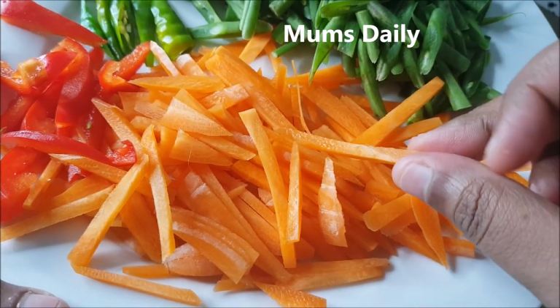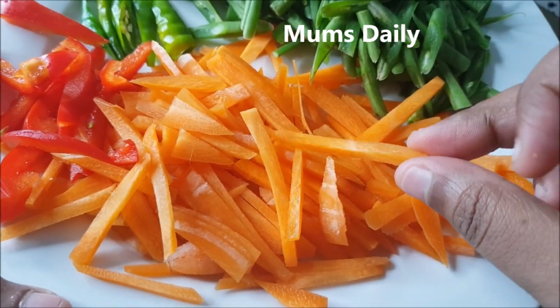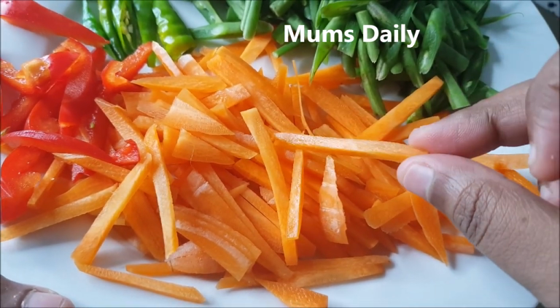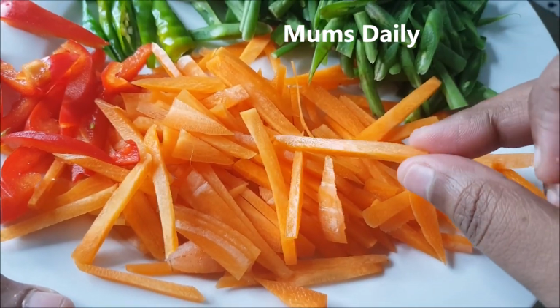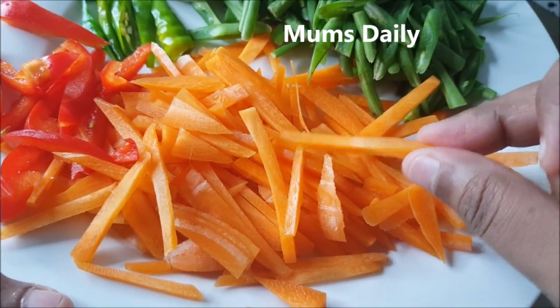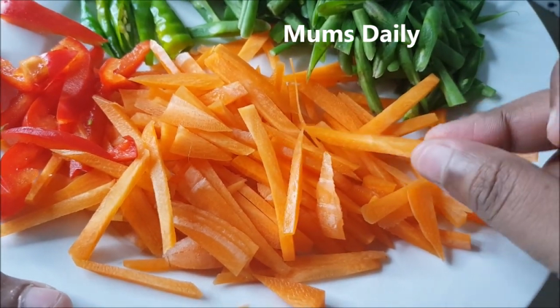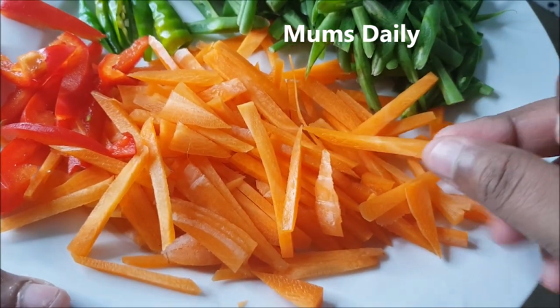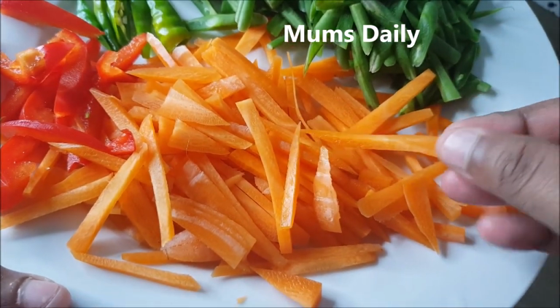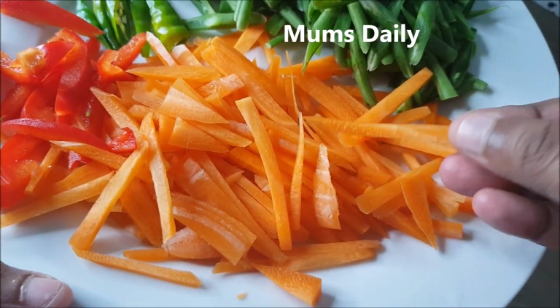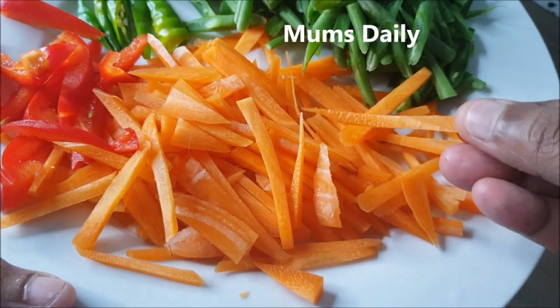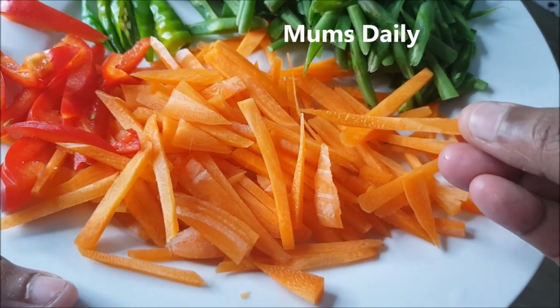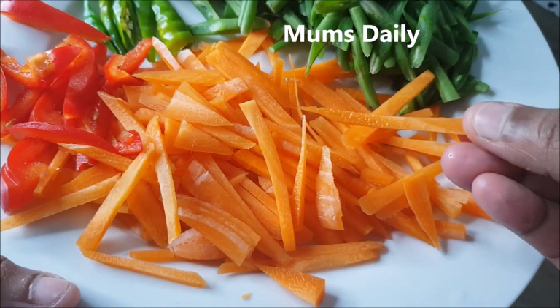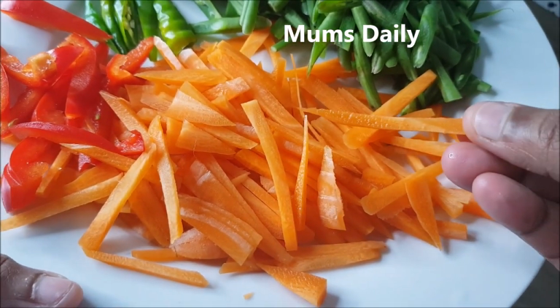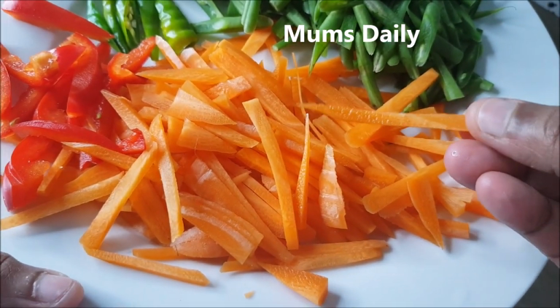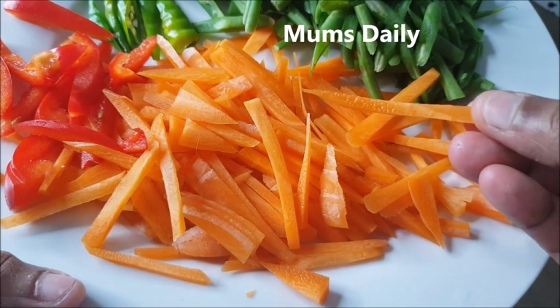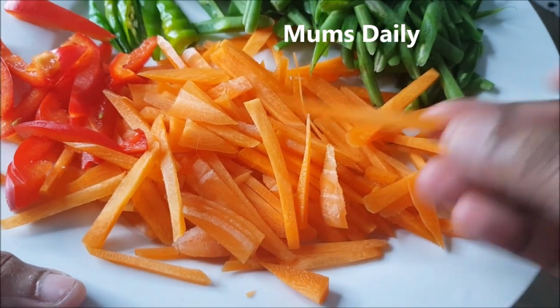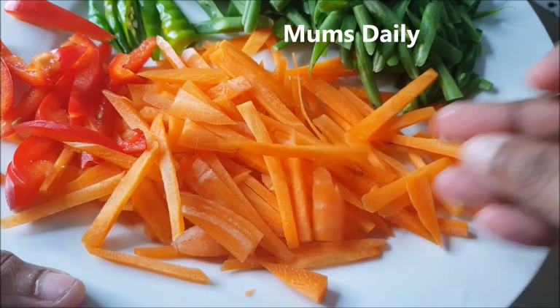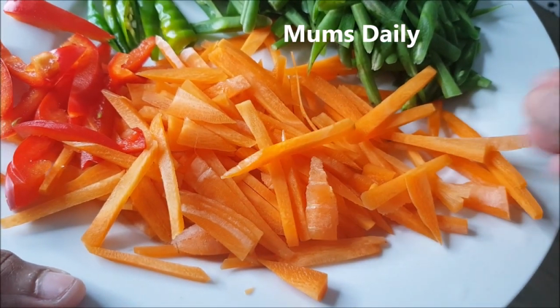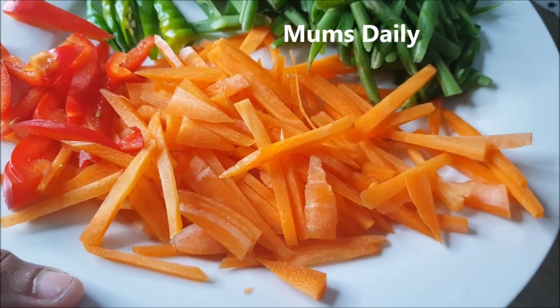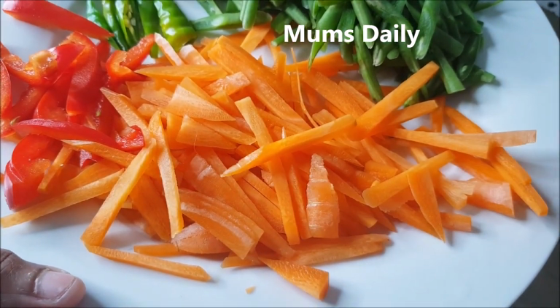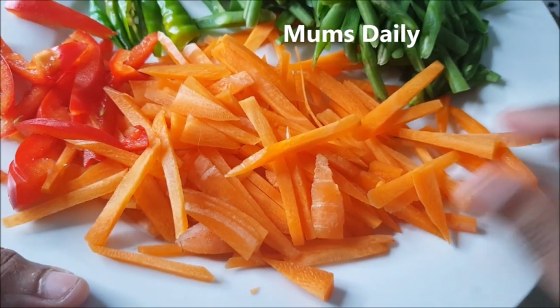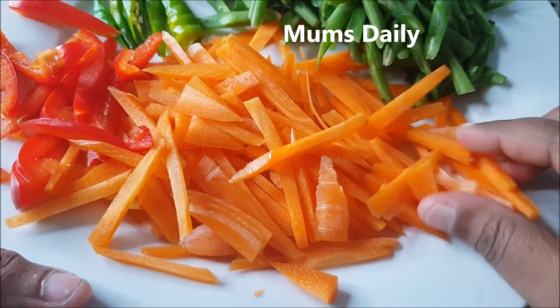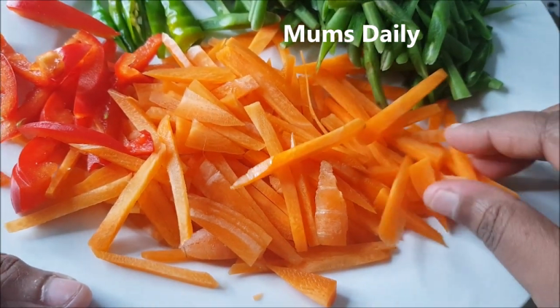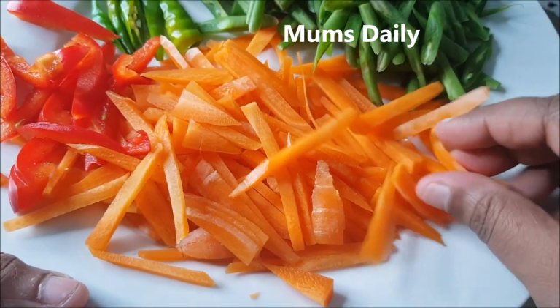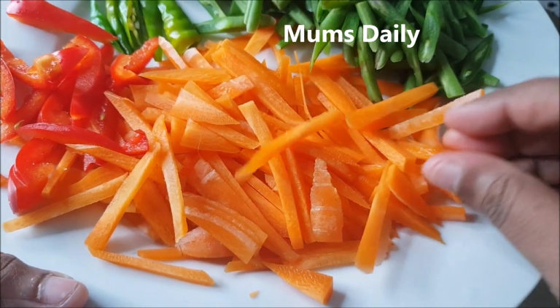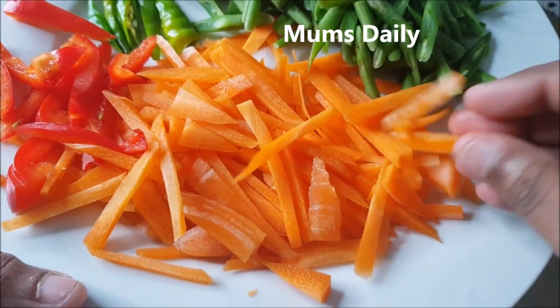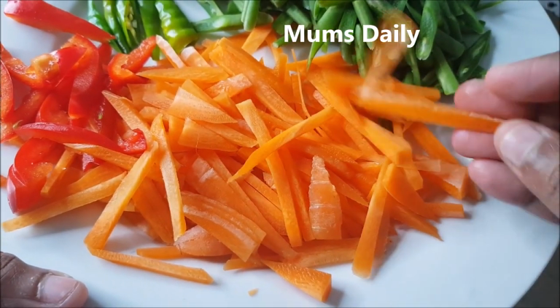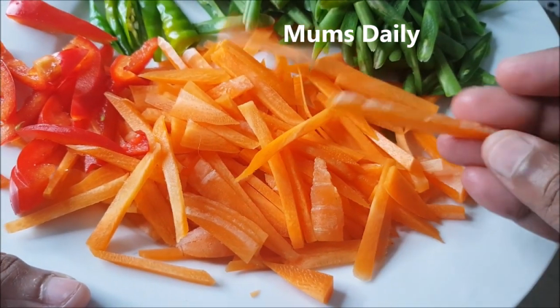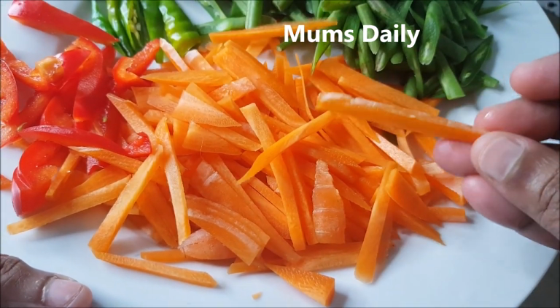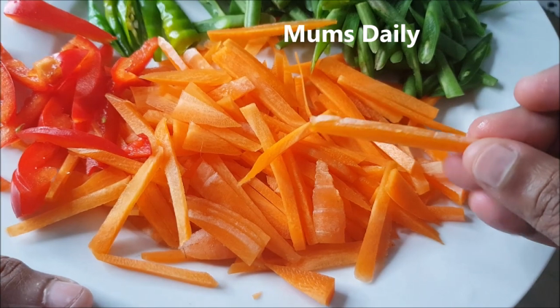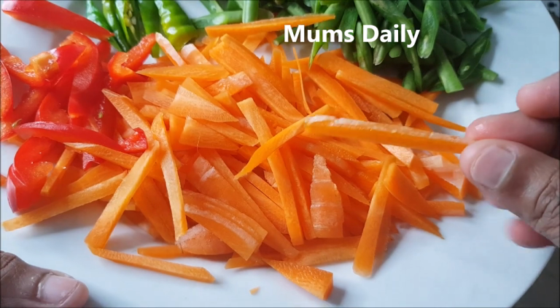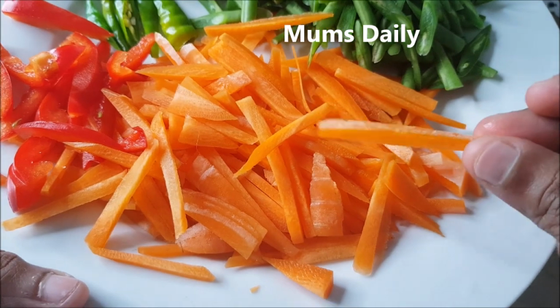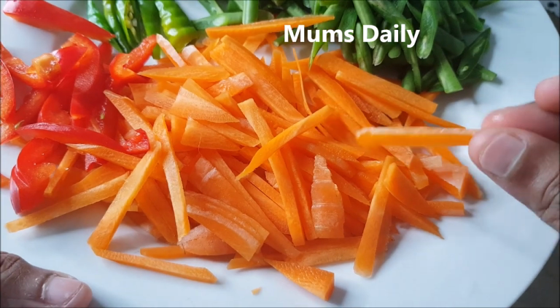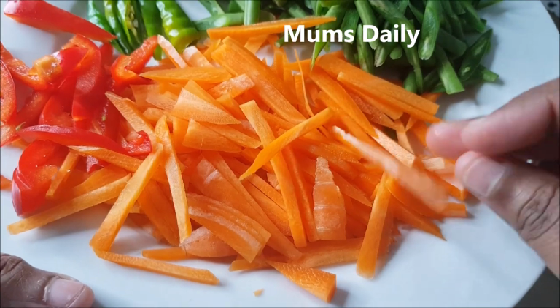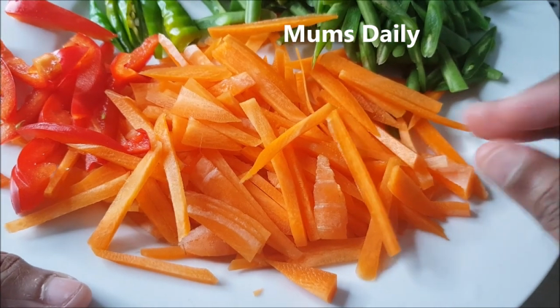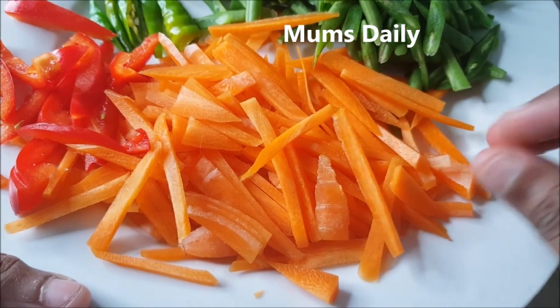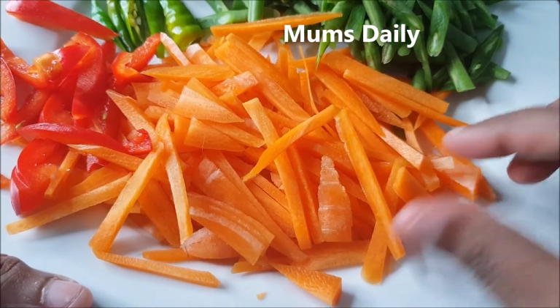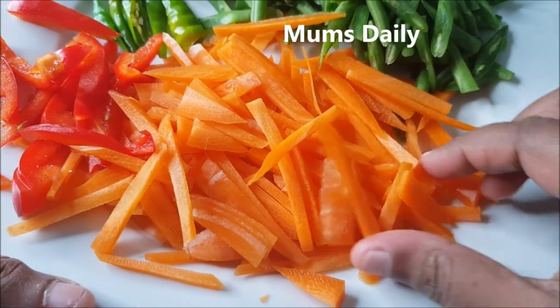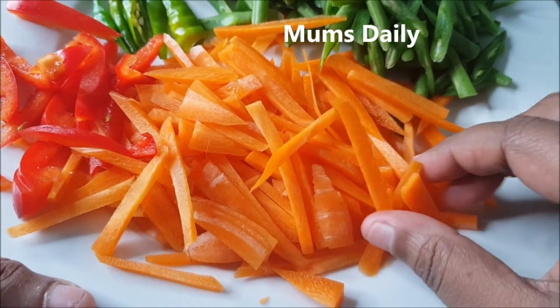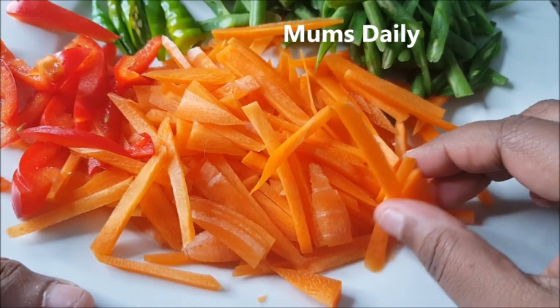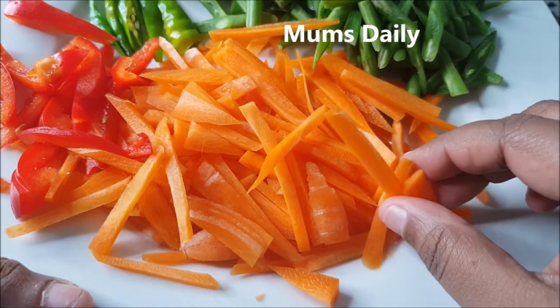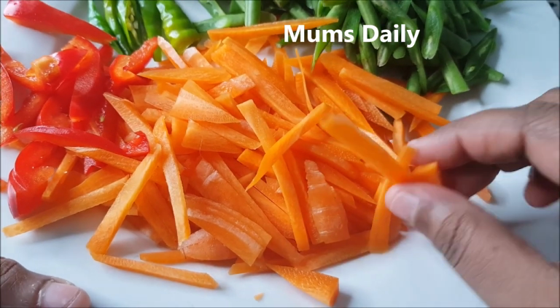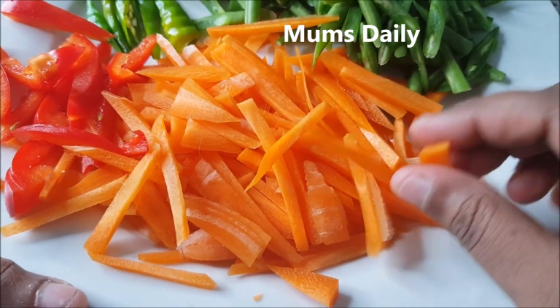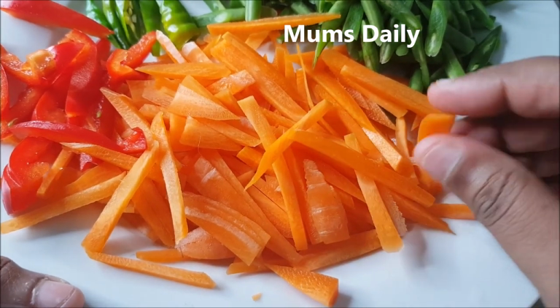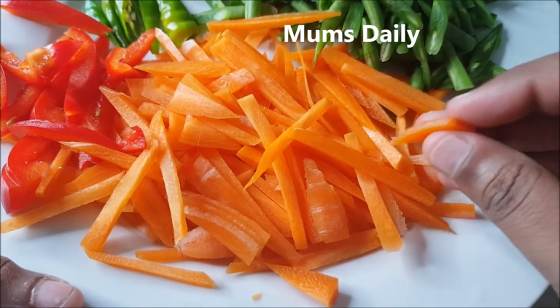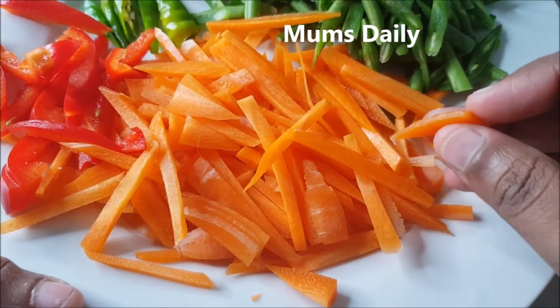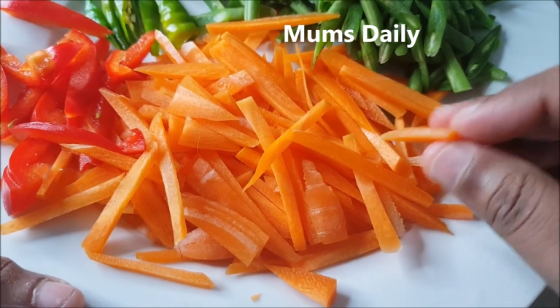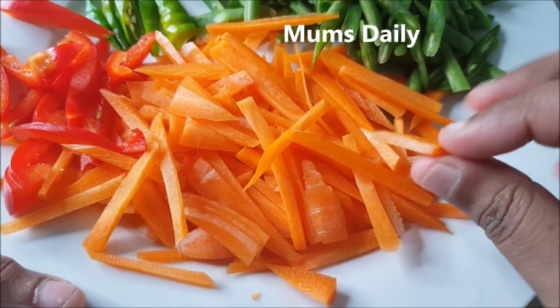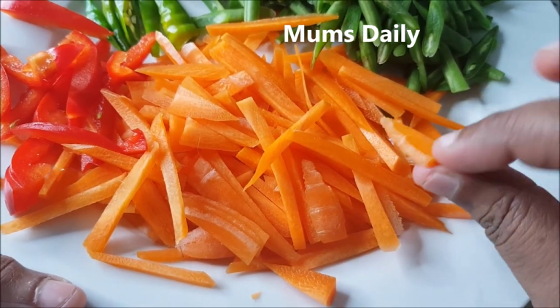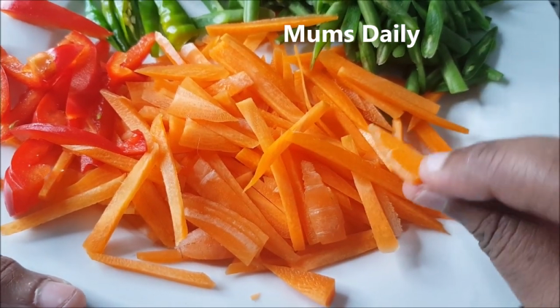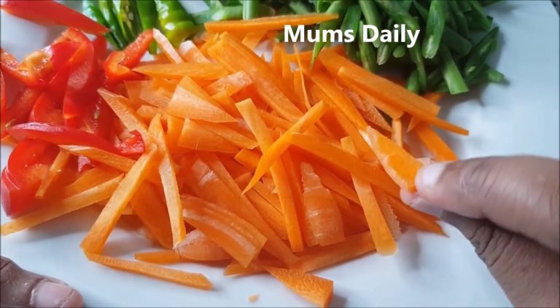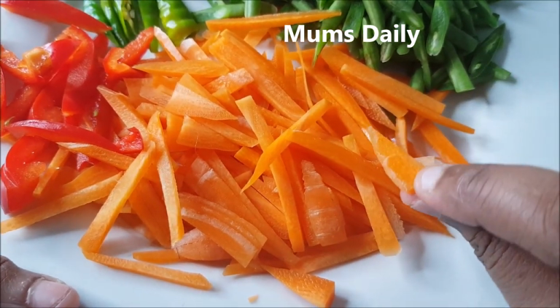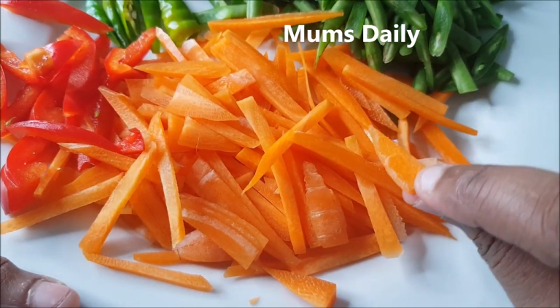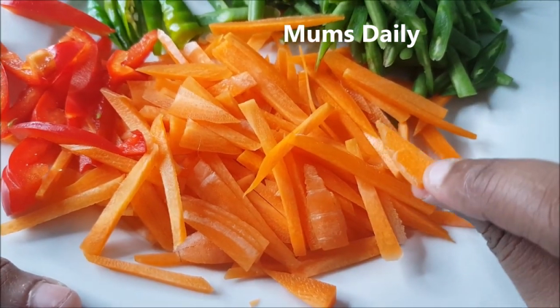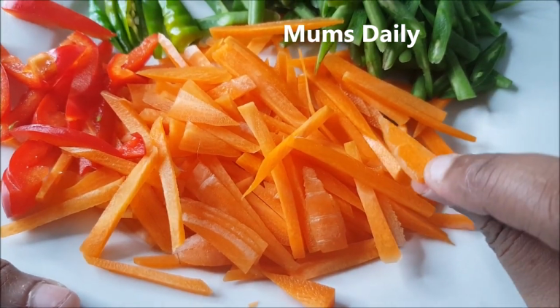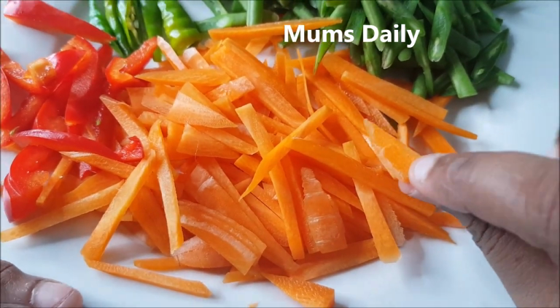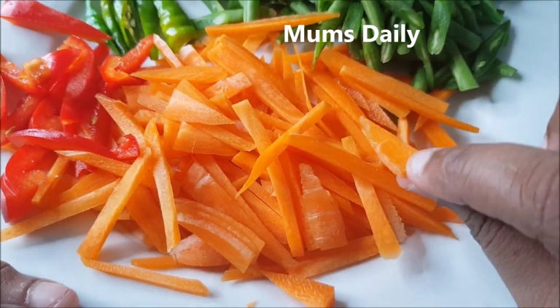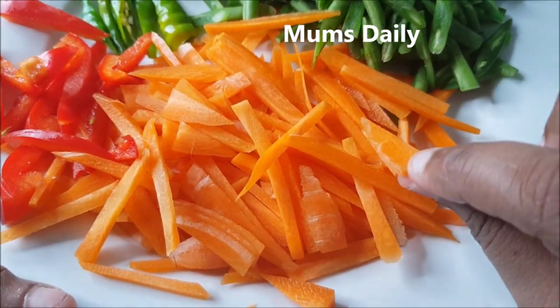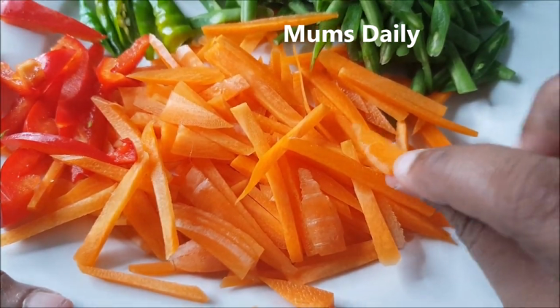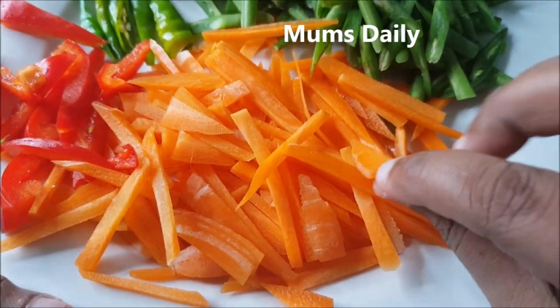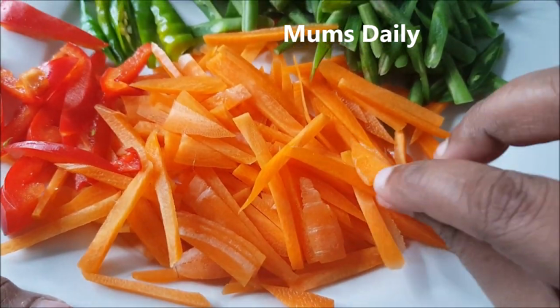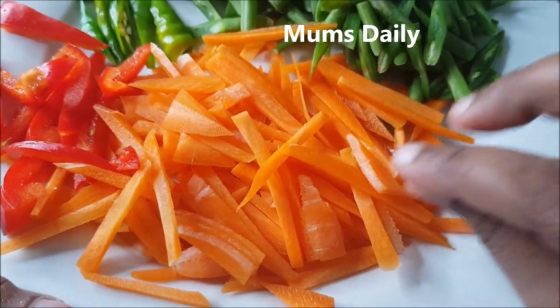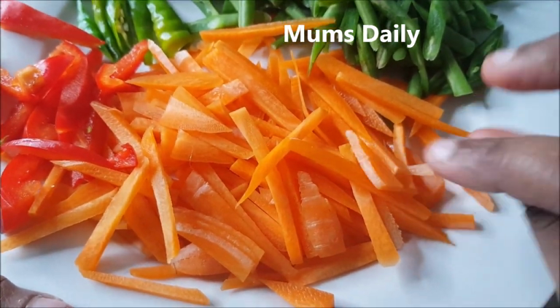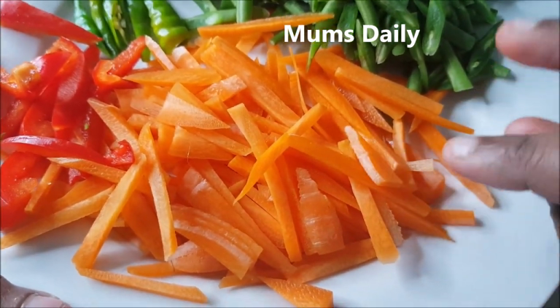I have a carrot. I will take the fresh carrot.